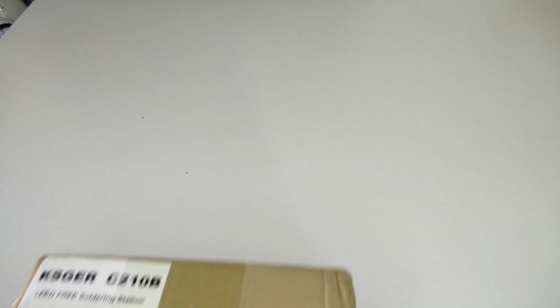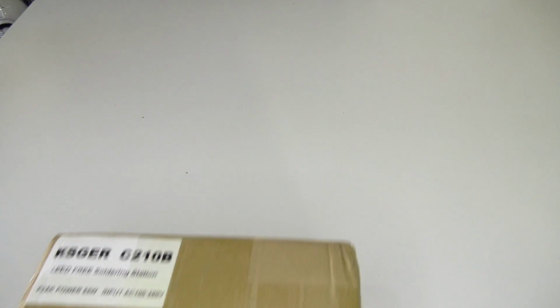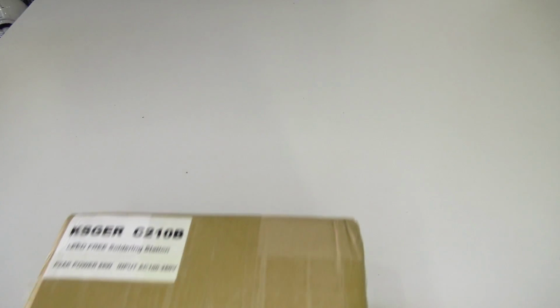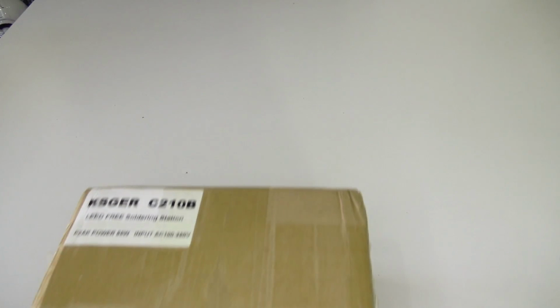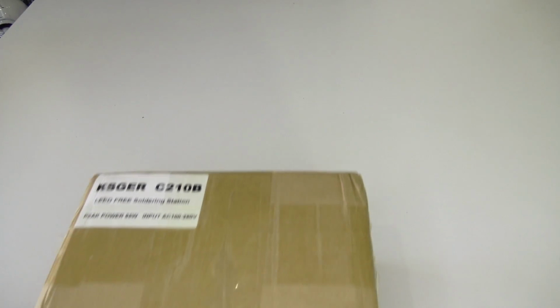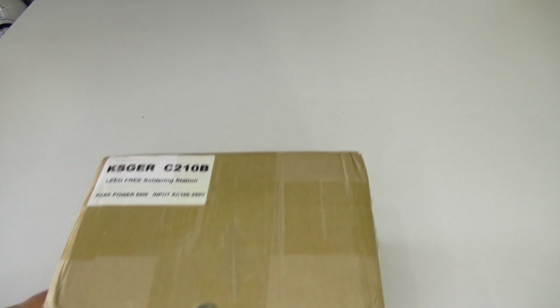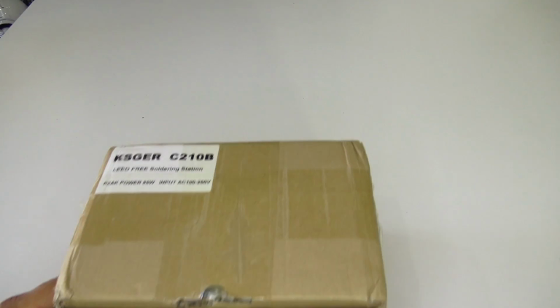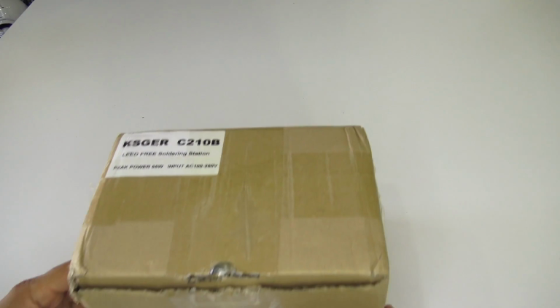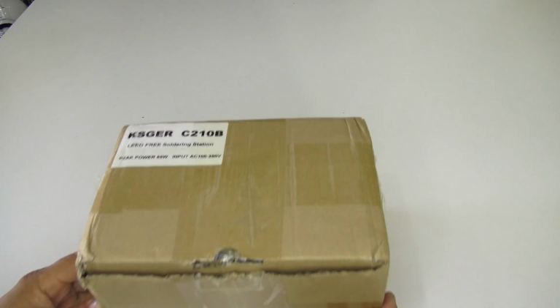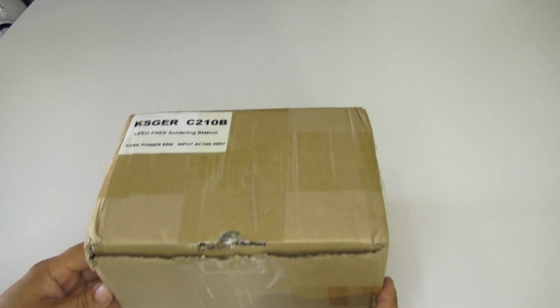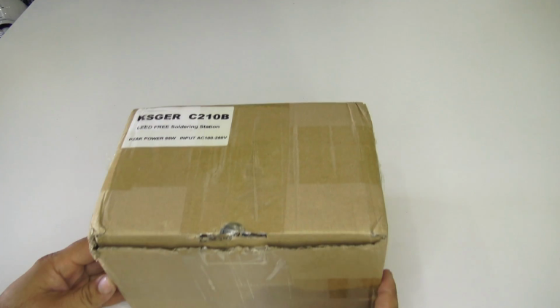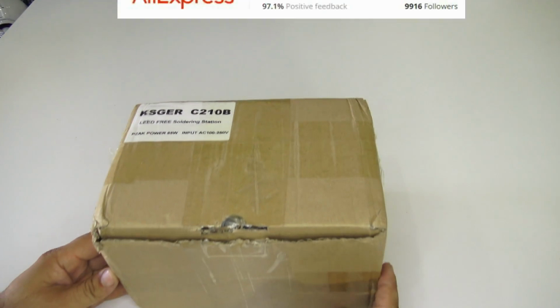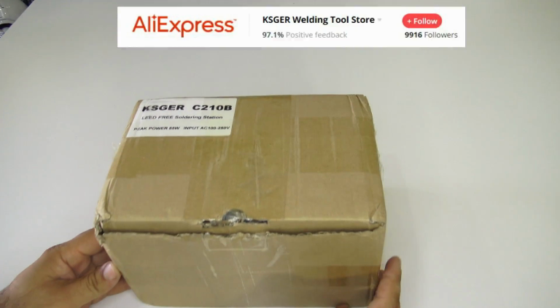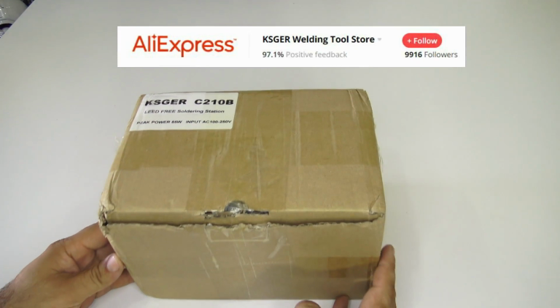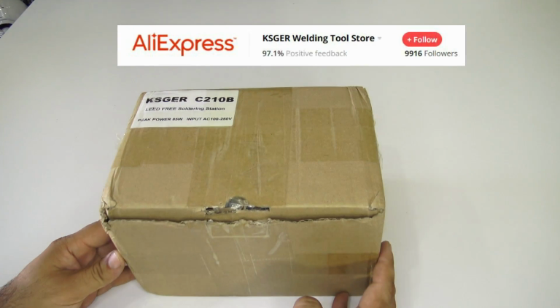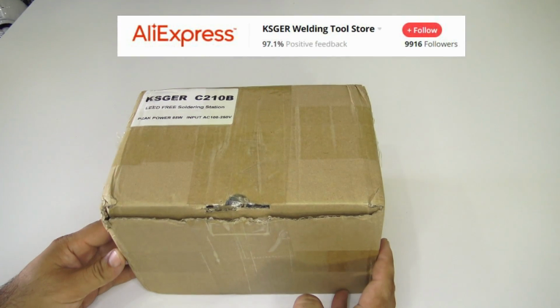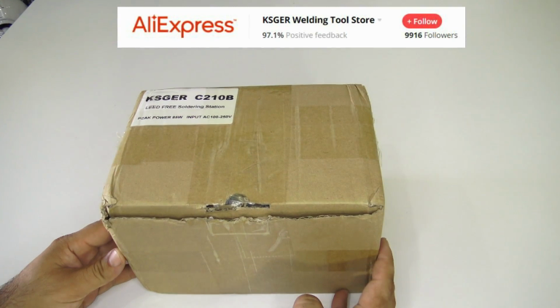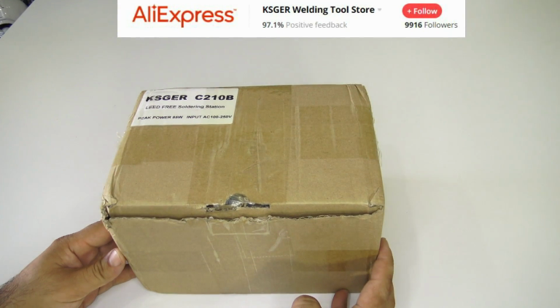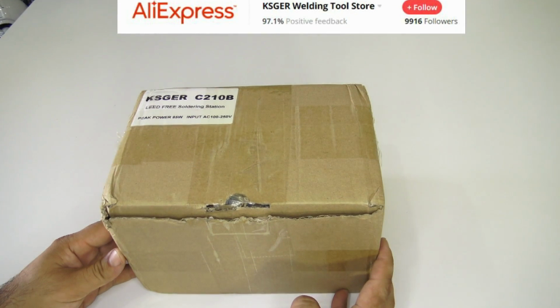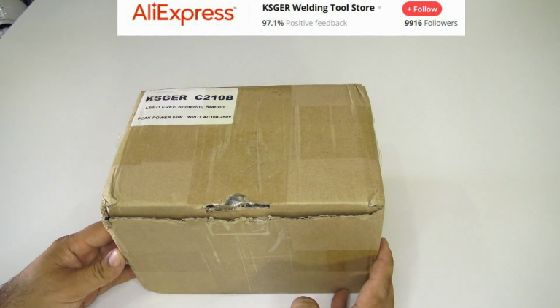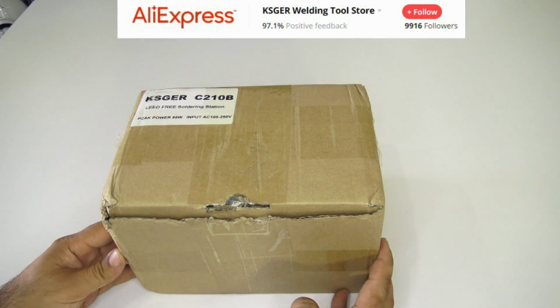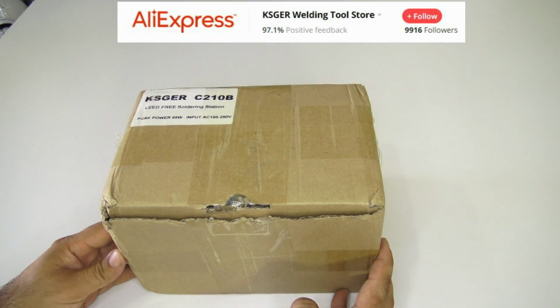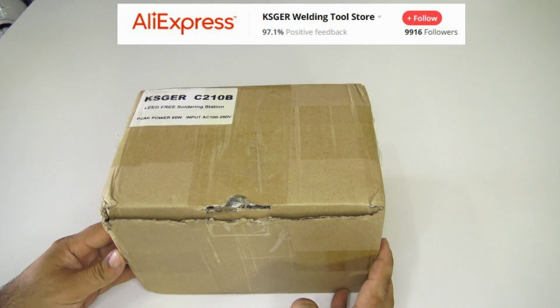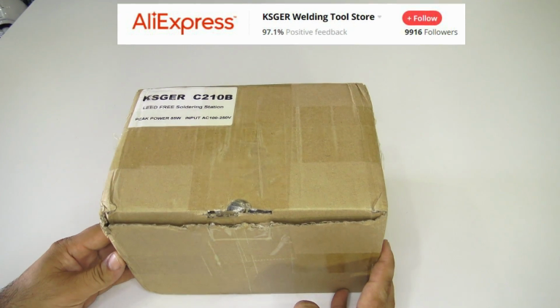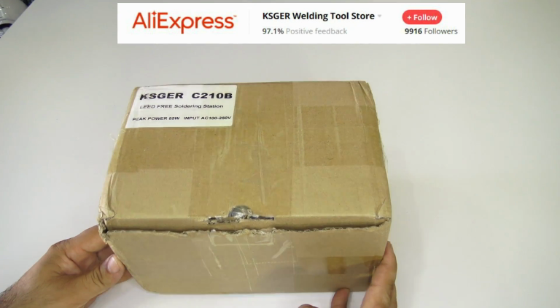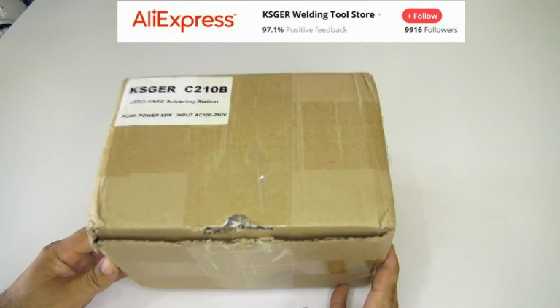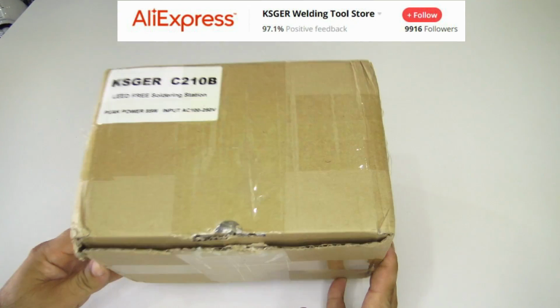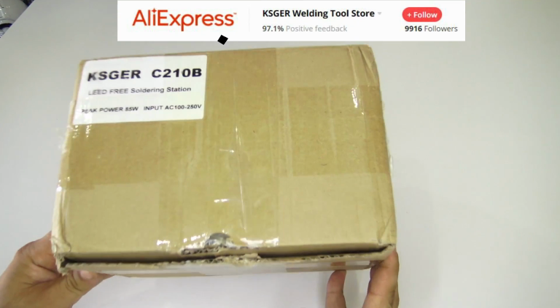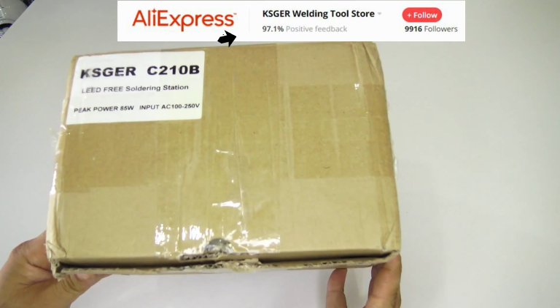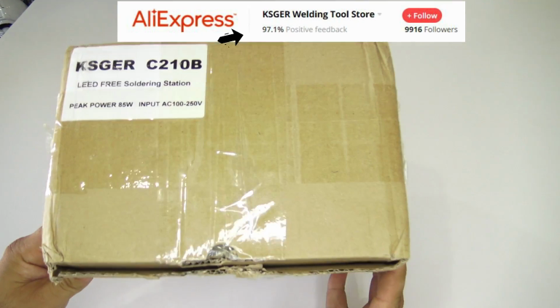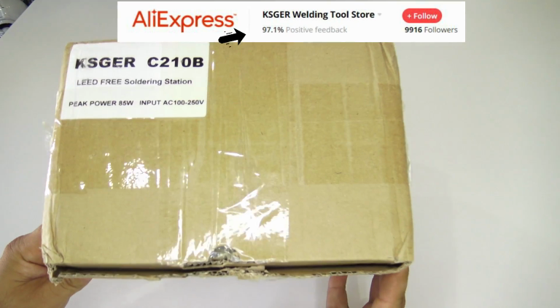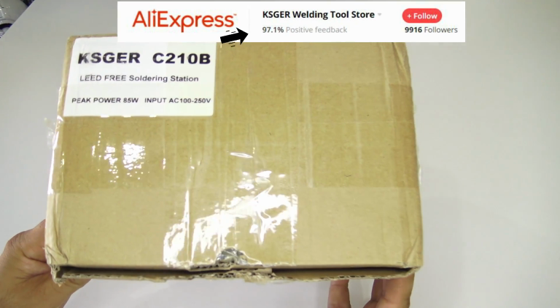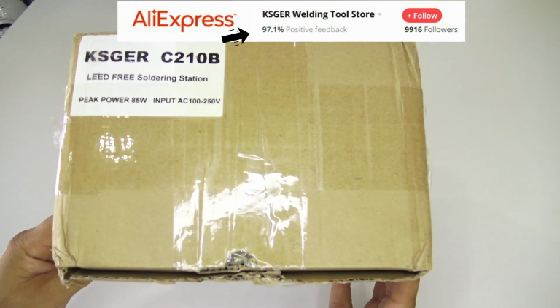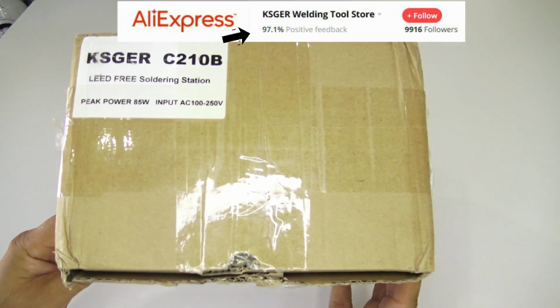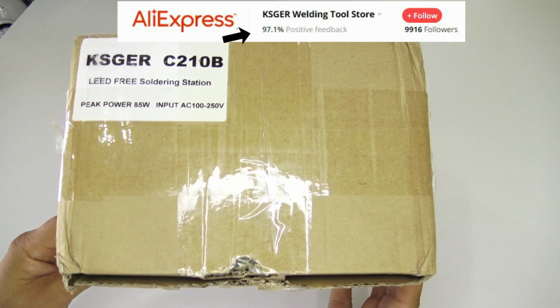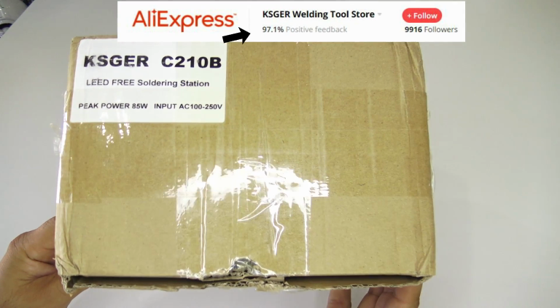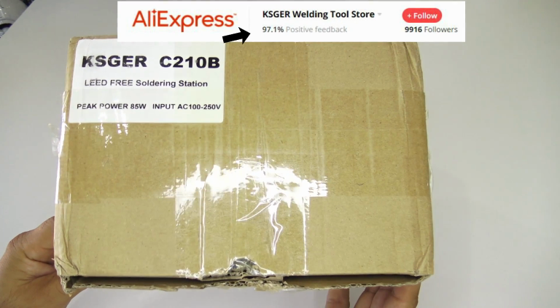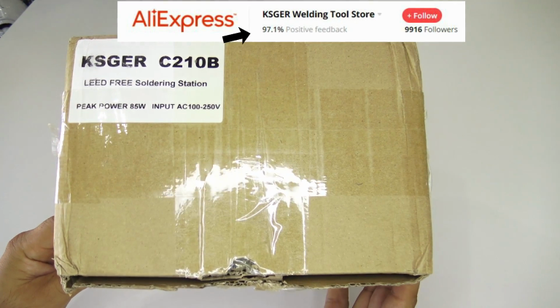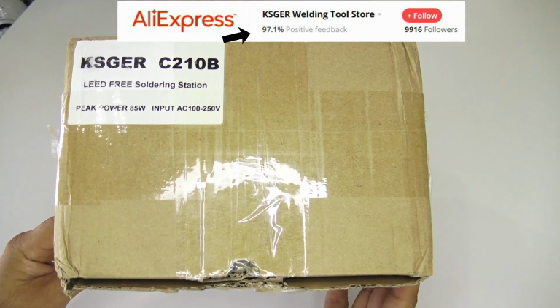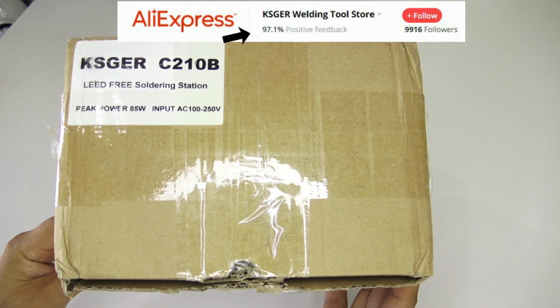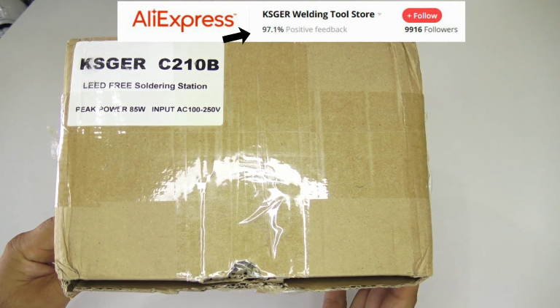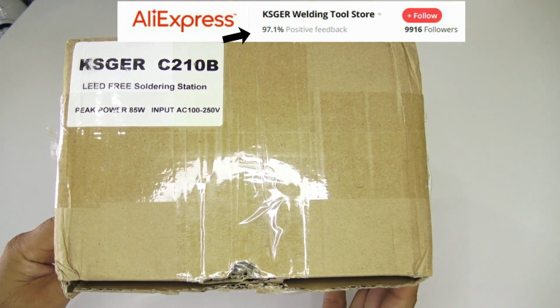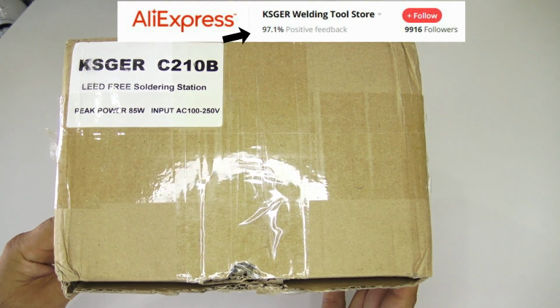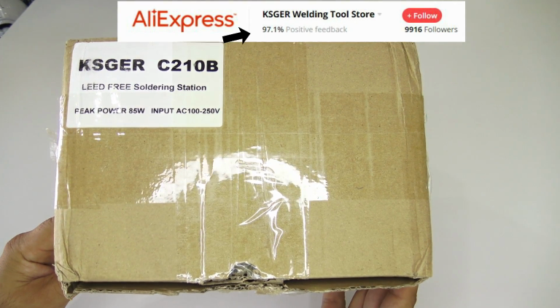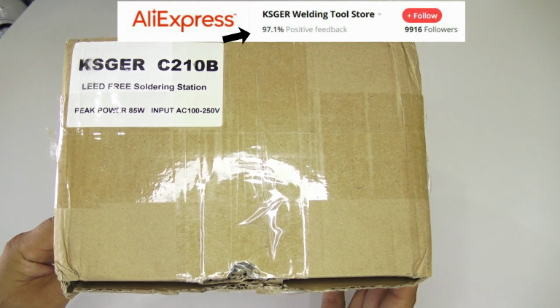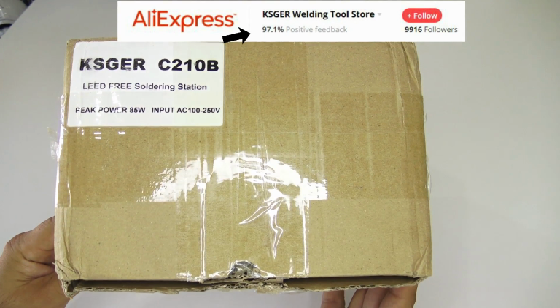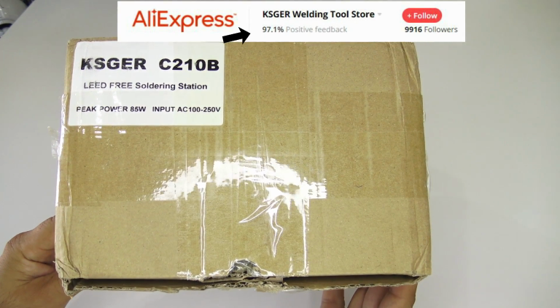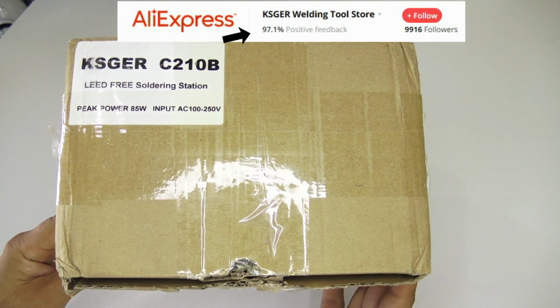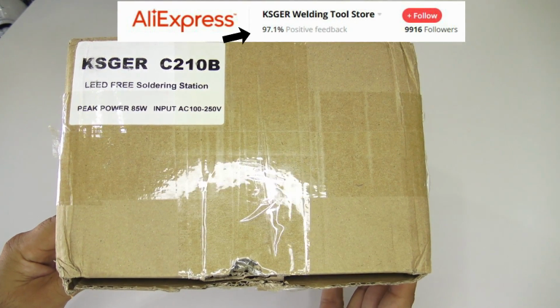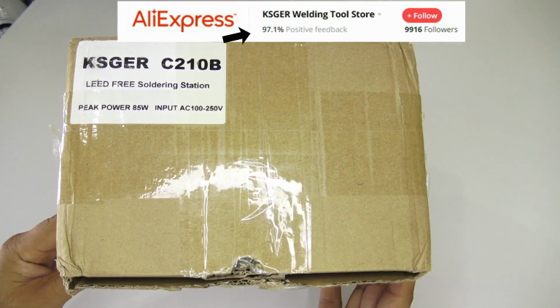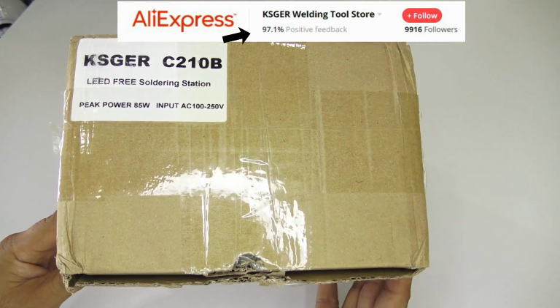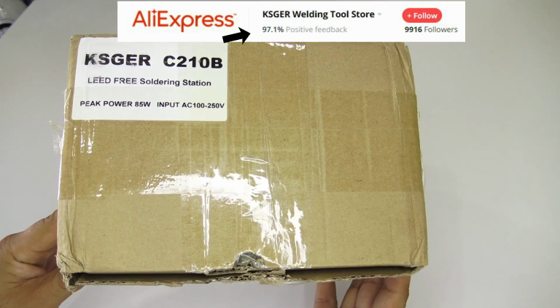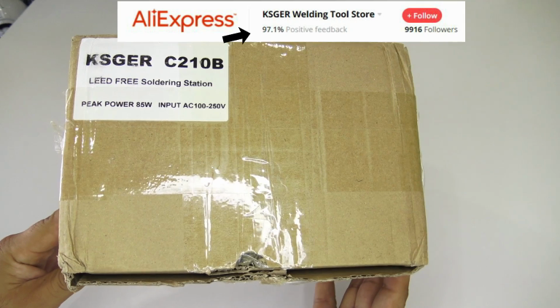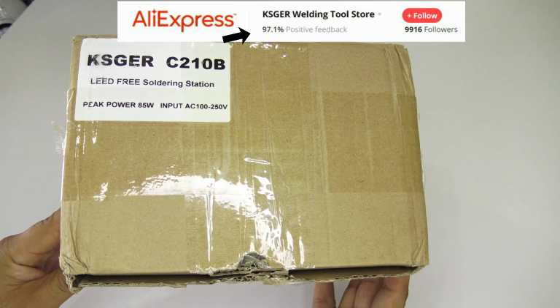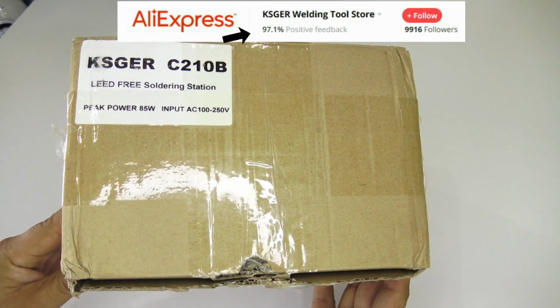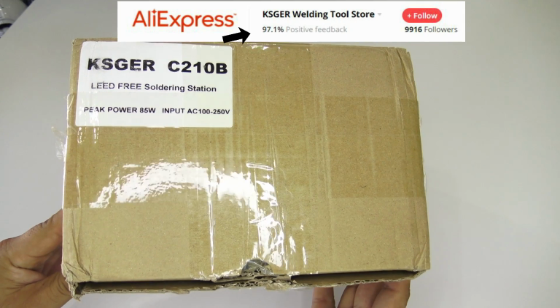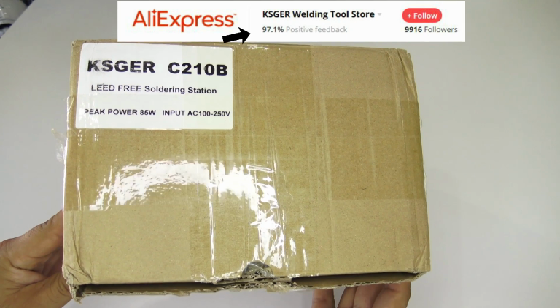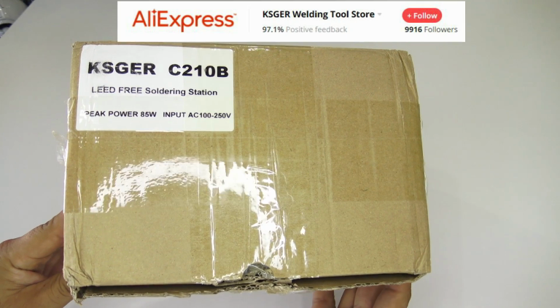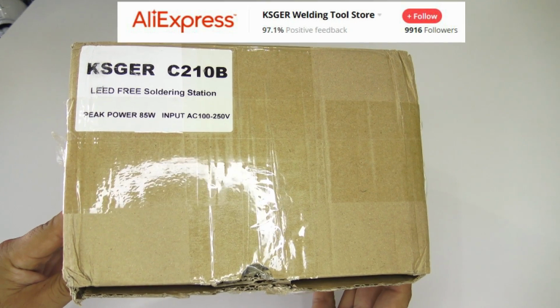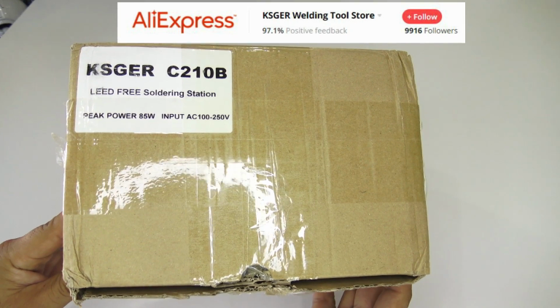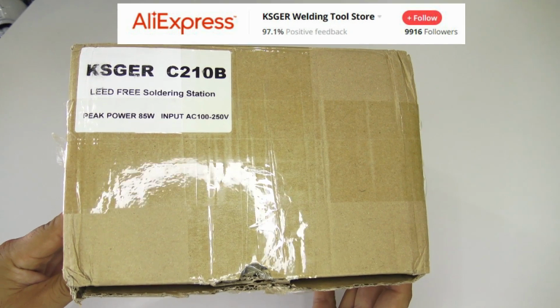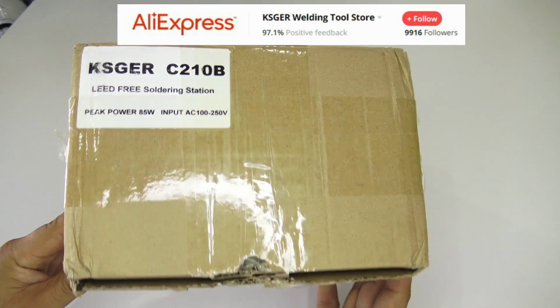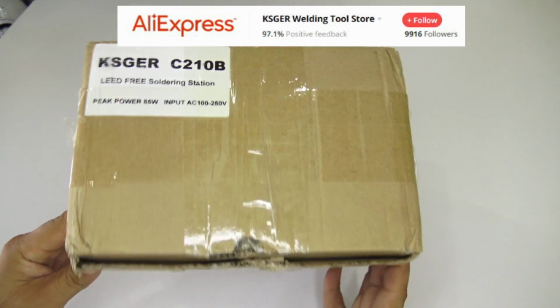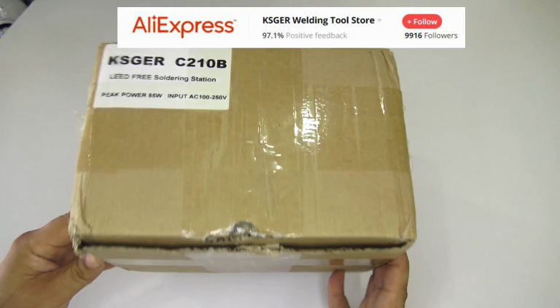Today we will do a review for the Caster Digital Soldering Station Lead-Free Autosleep Soldering Iron.